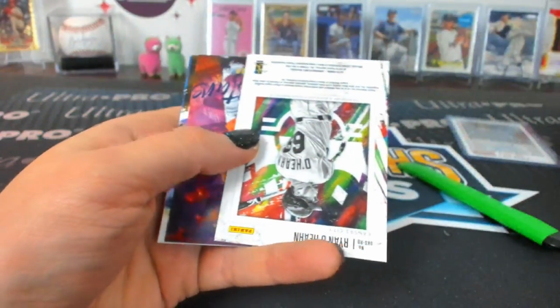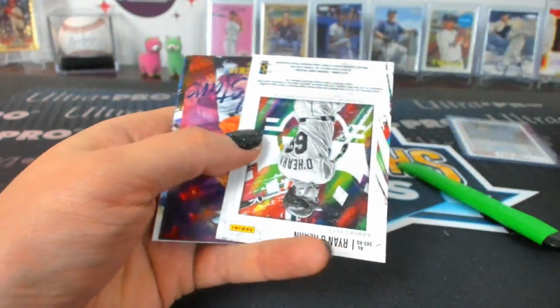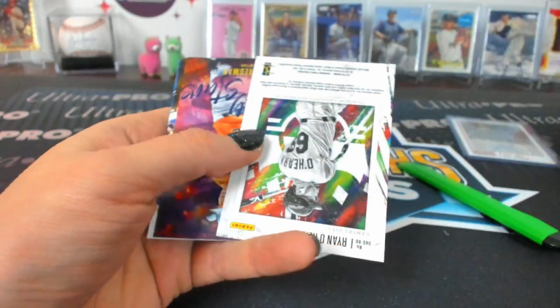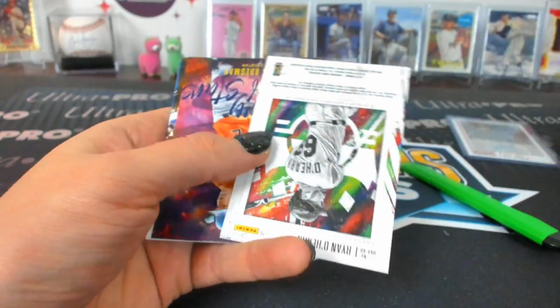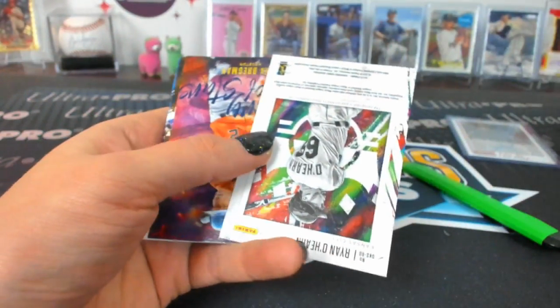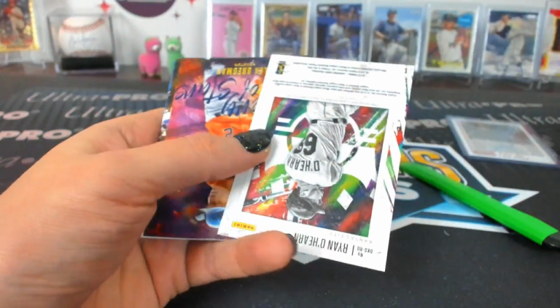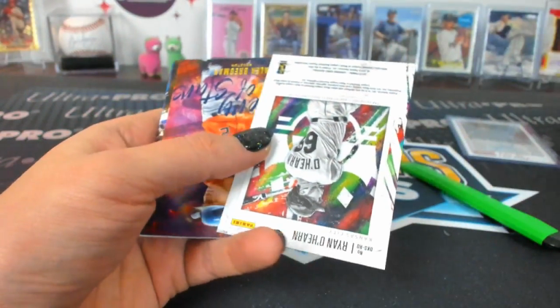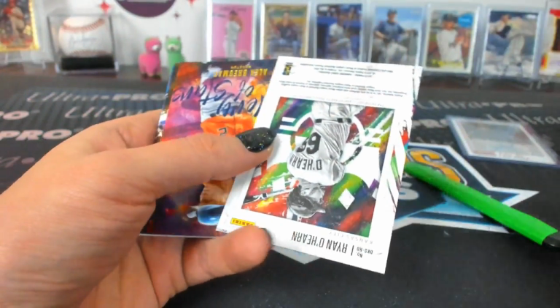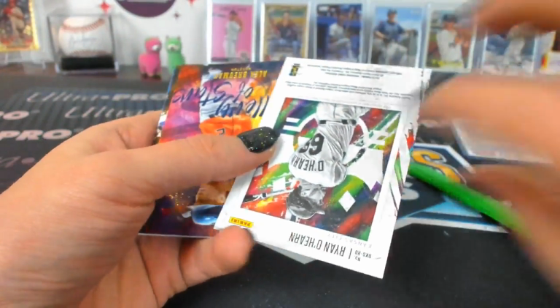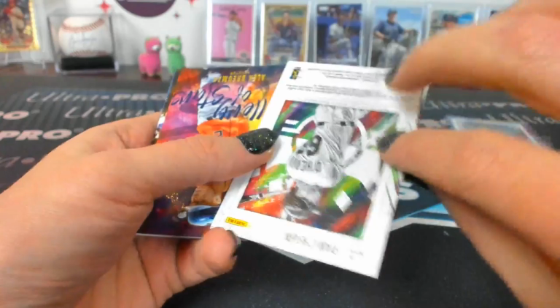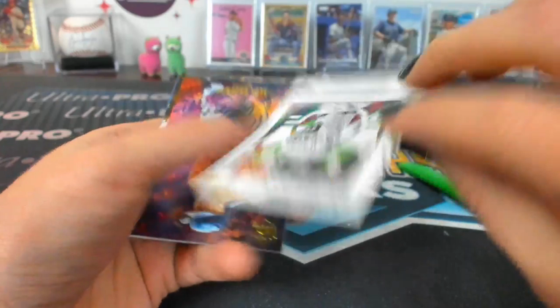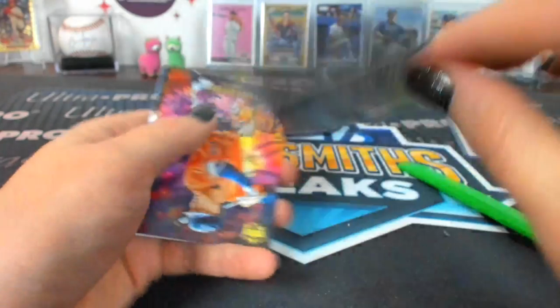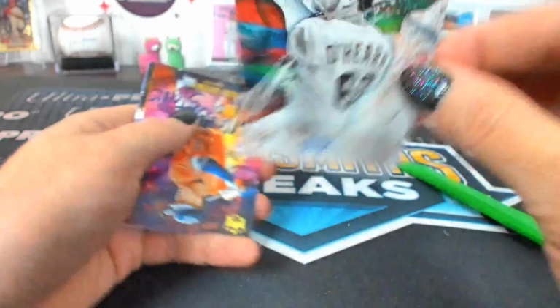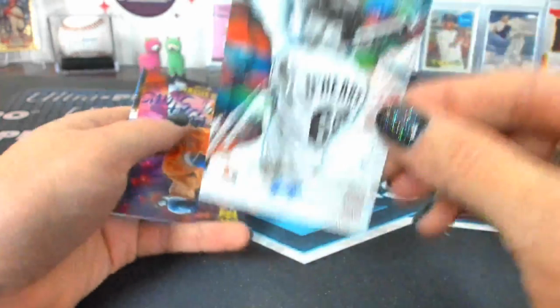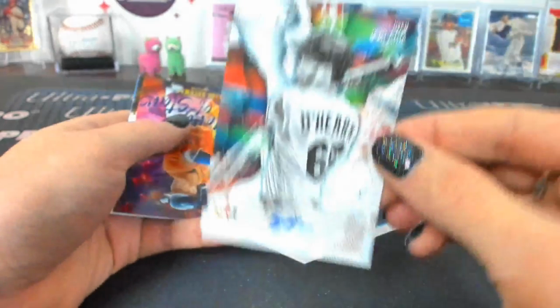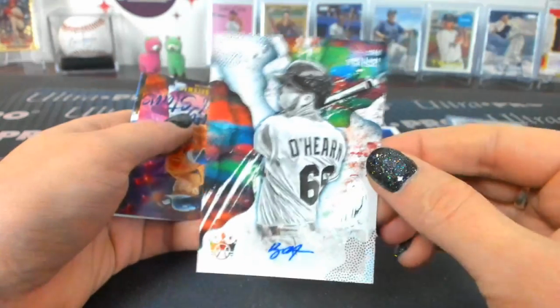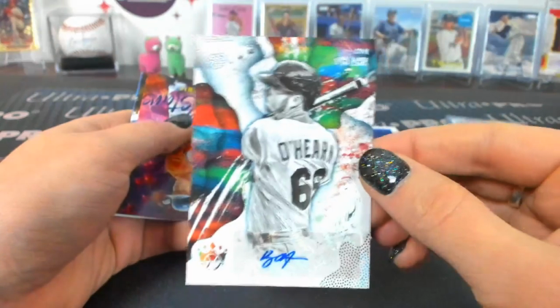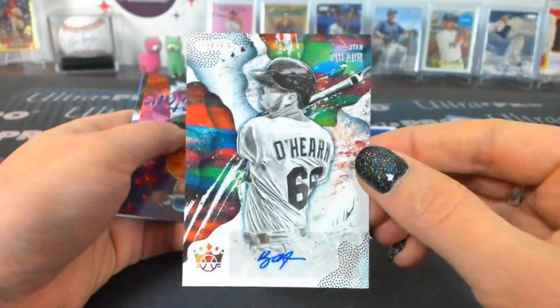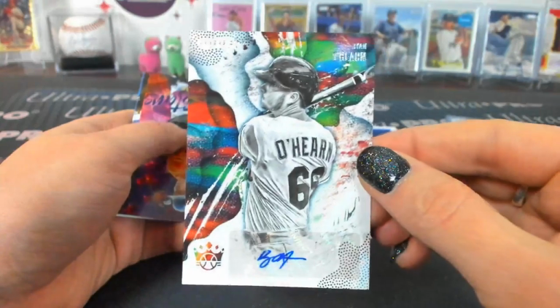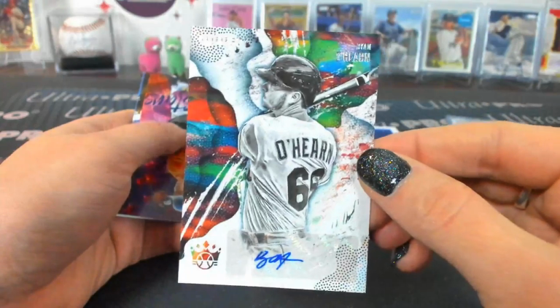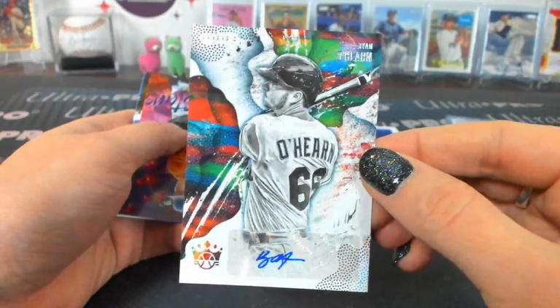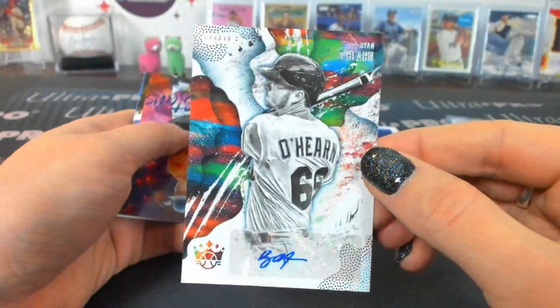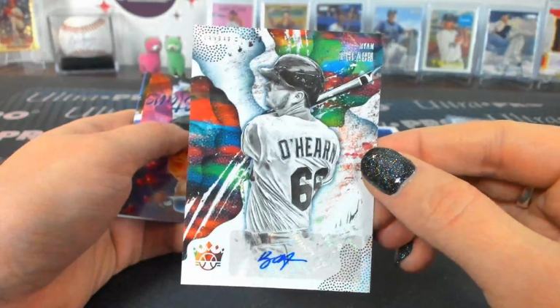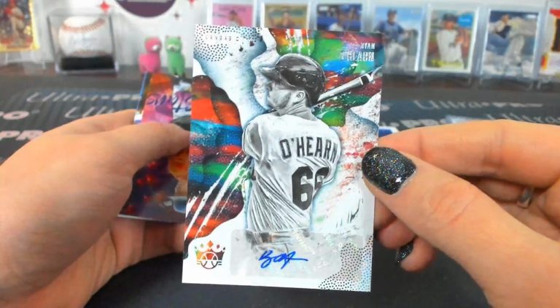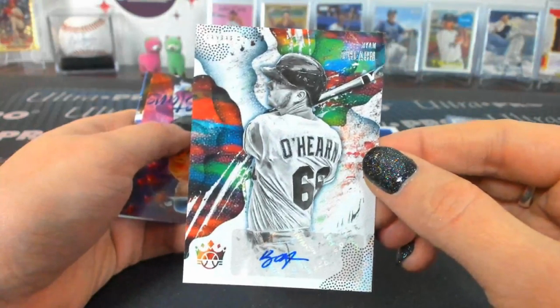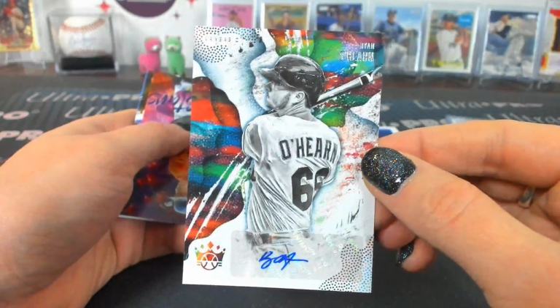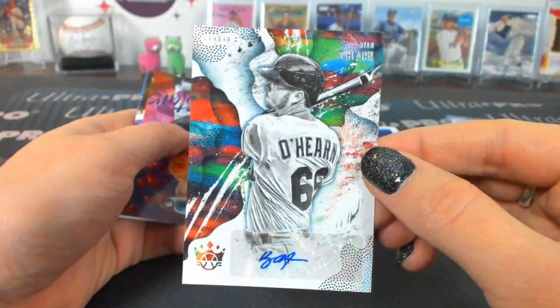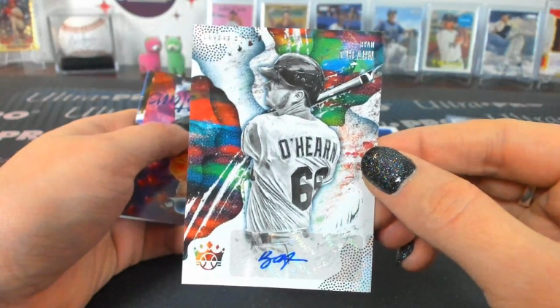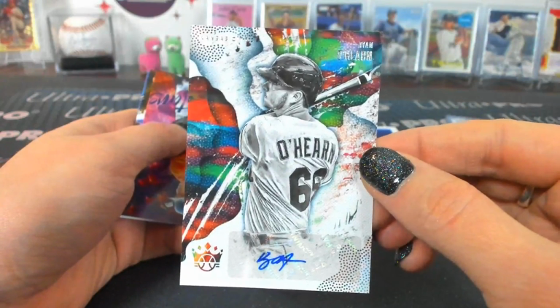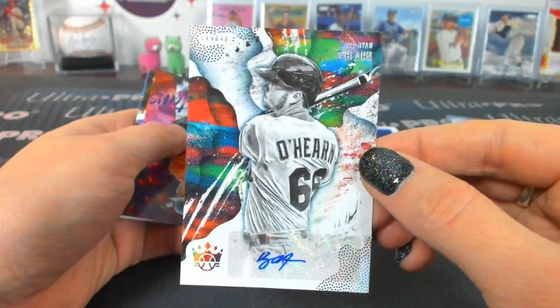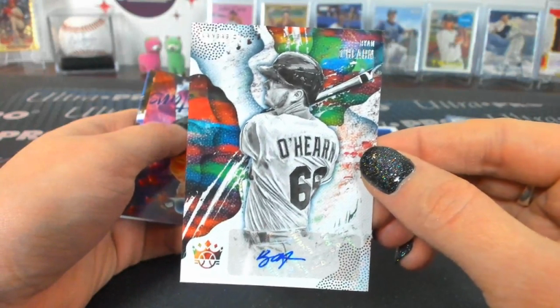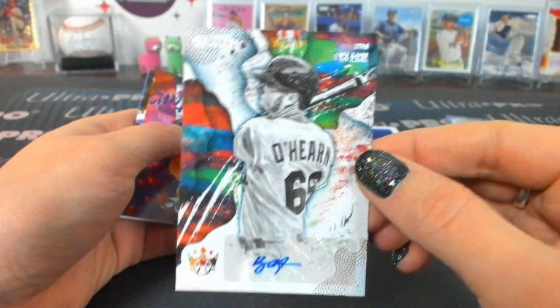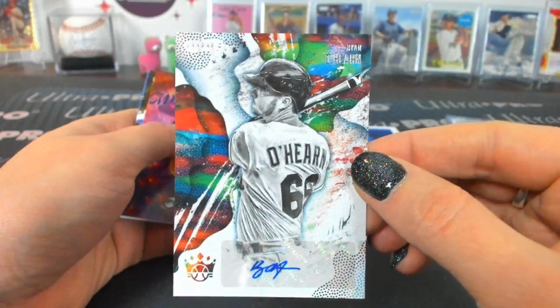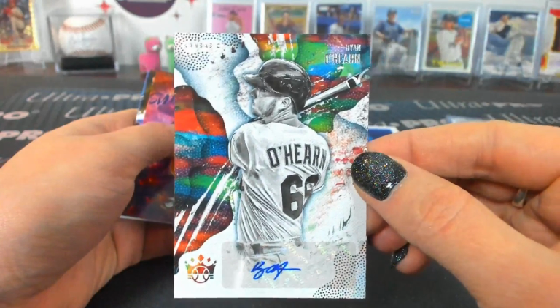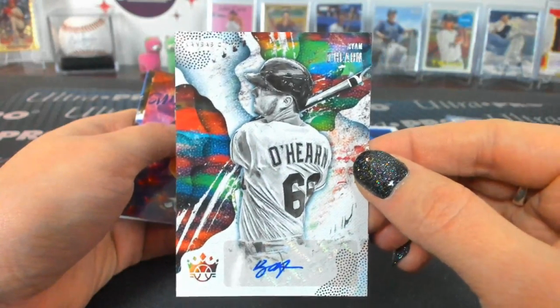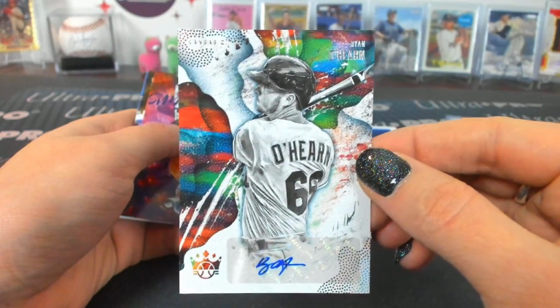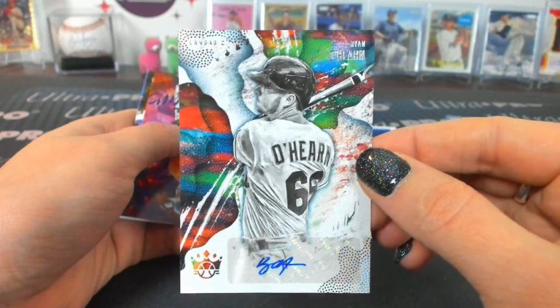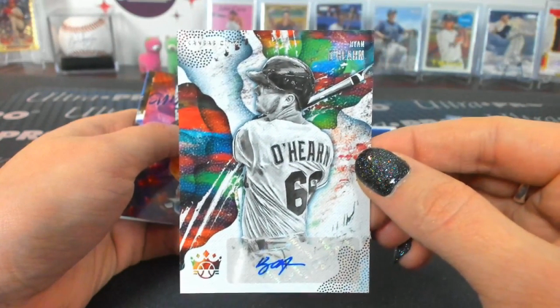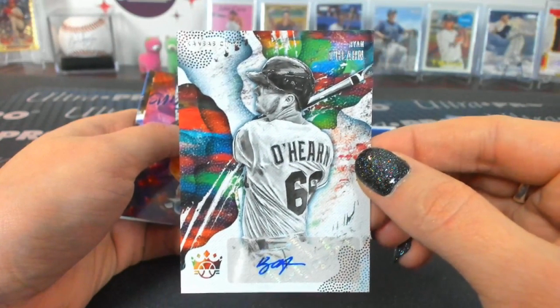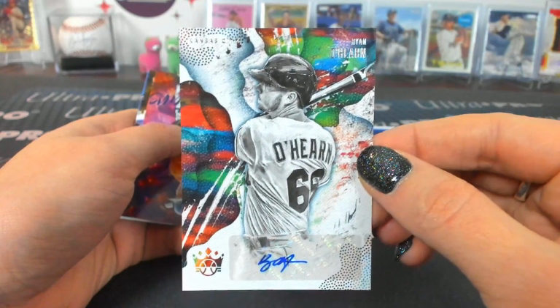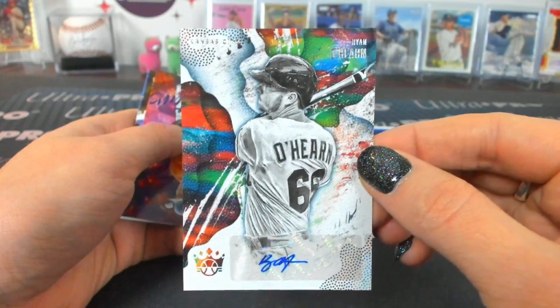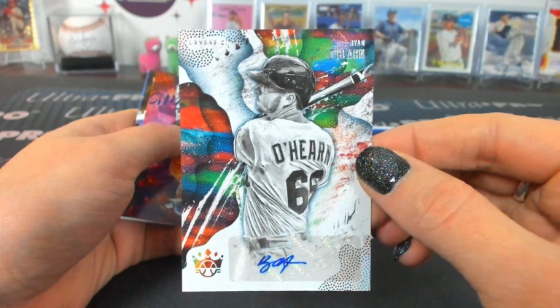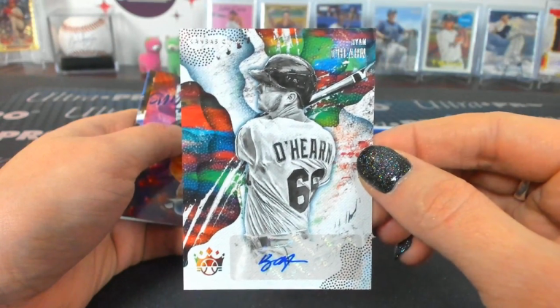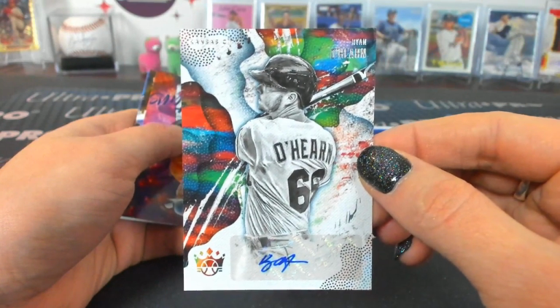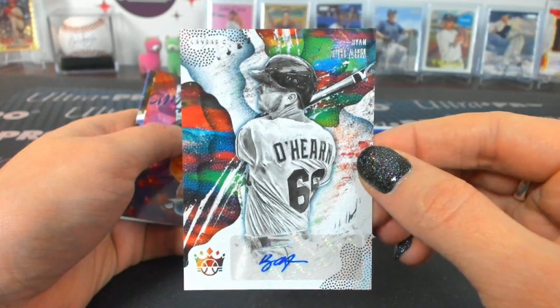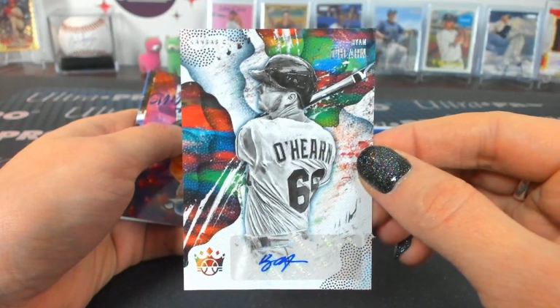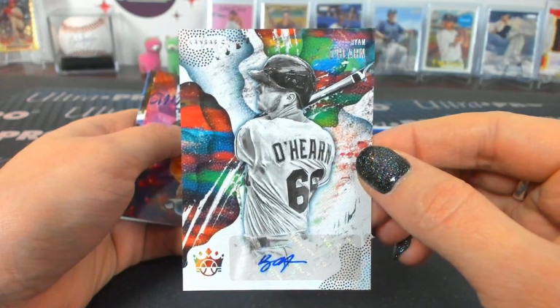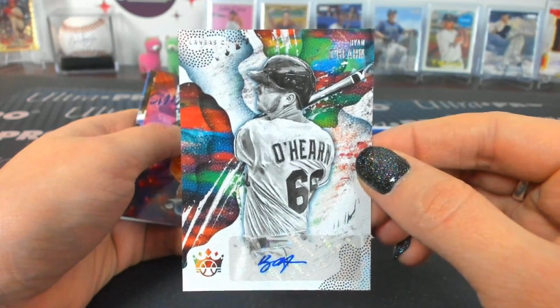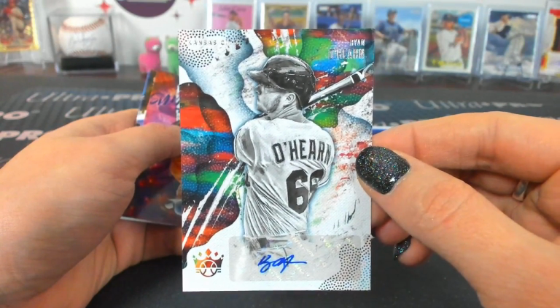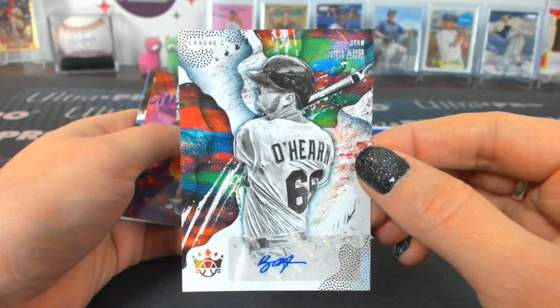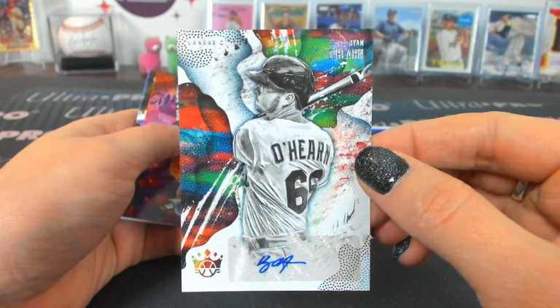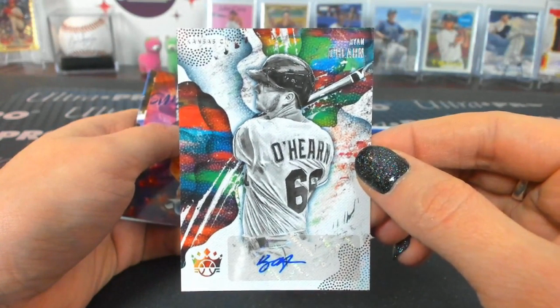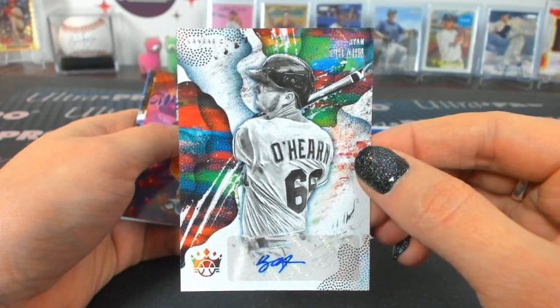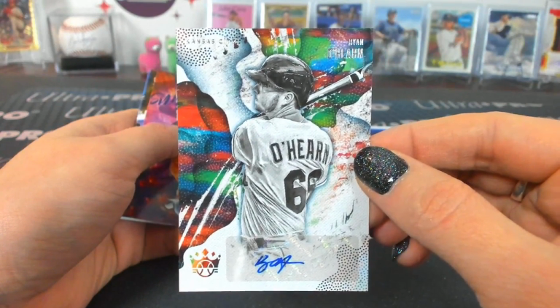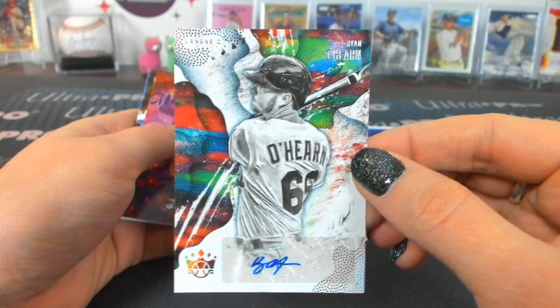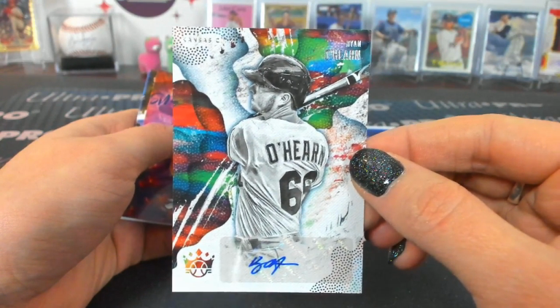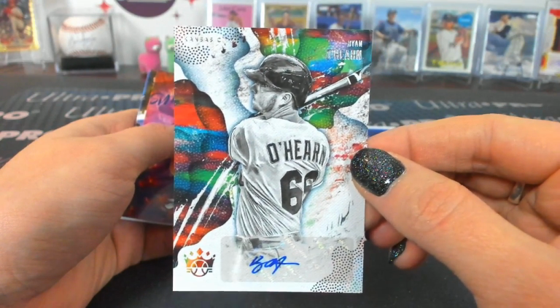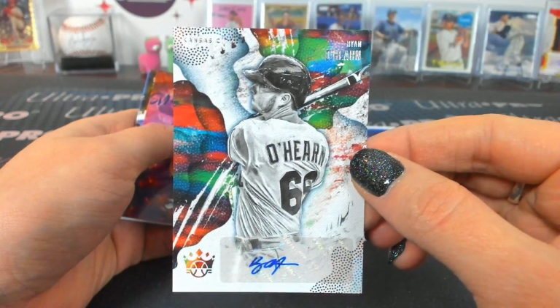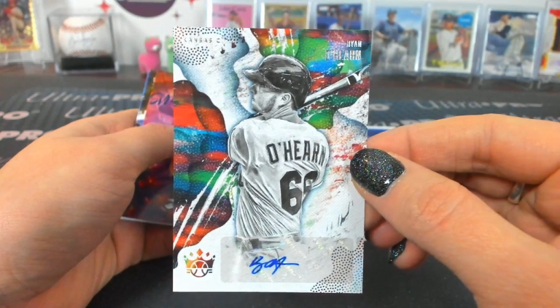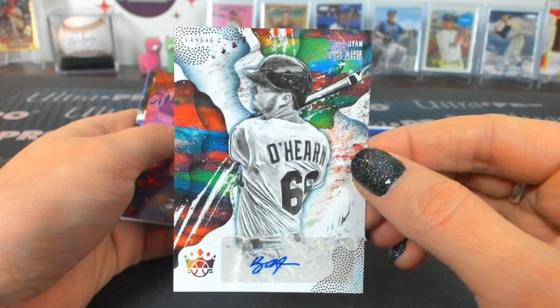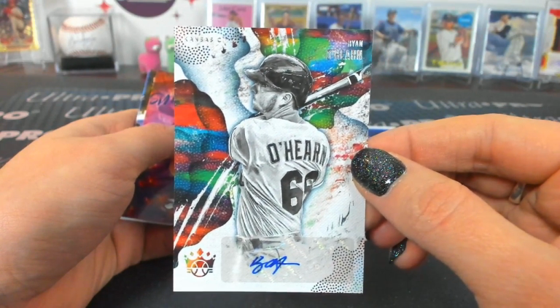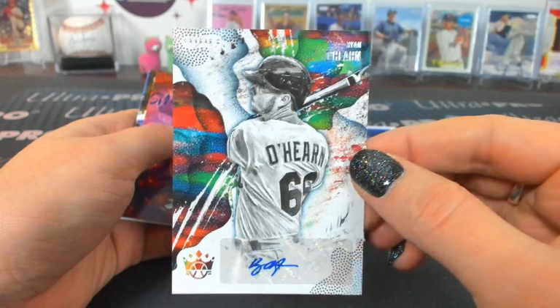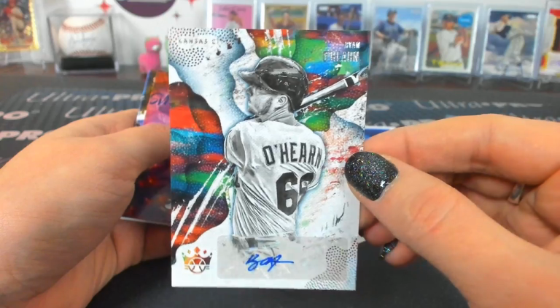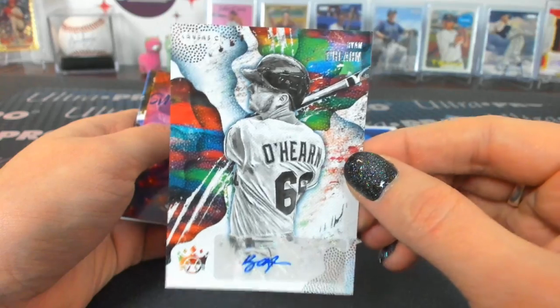Ryan O'Hearn autograph, Kansas City — sneaking in a rules hit. UCCF.